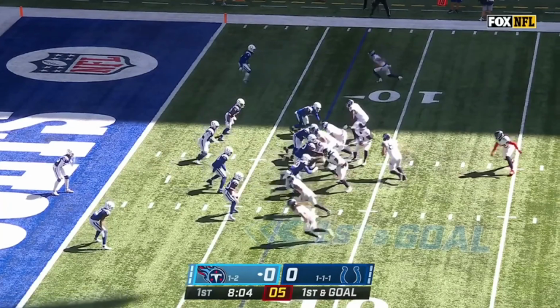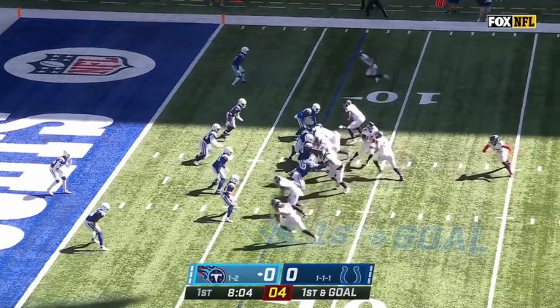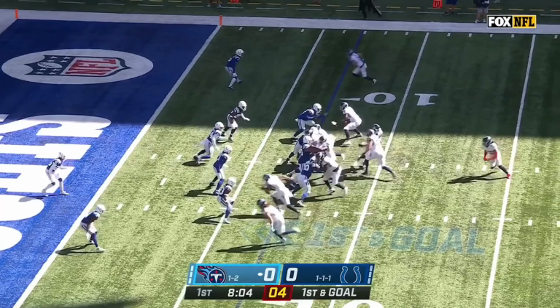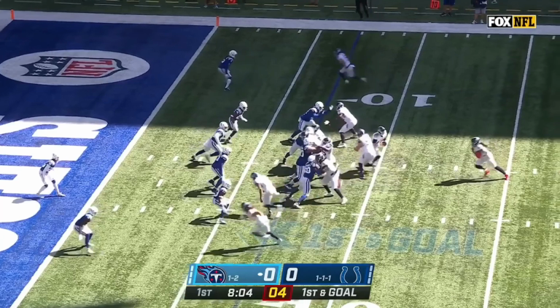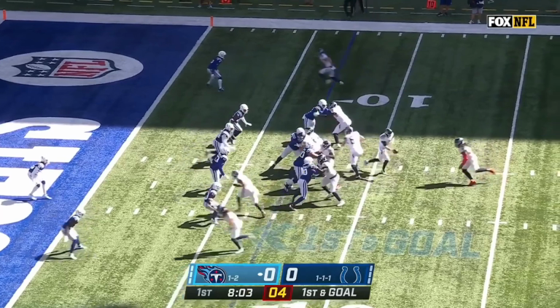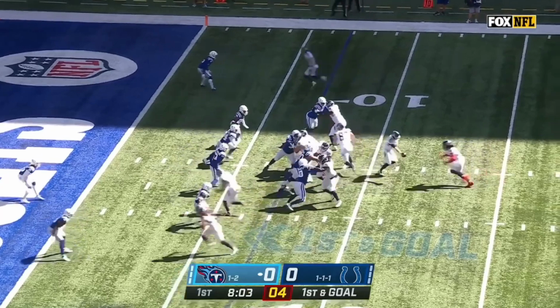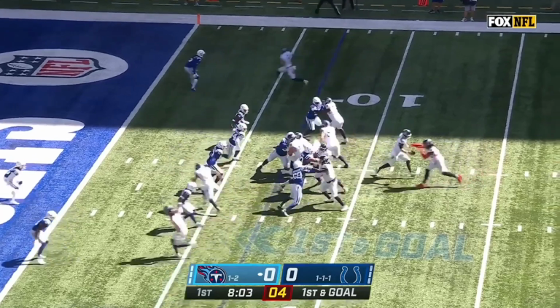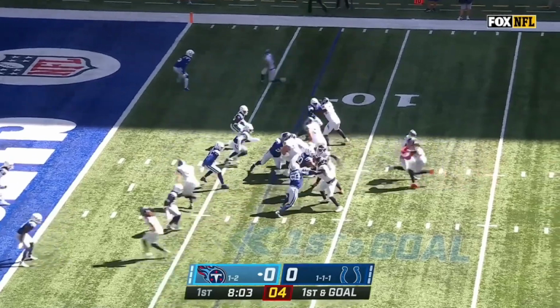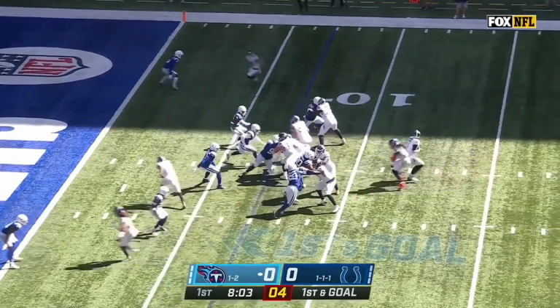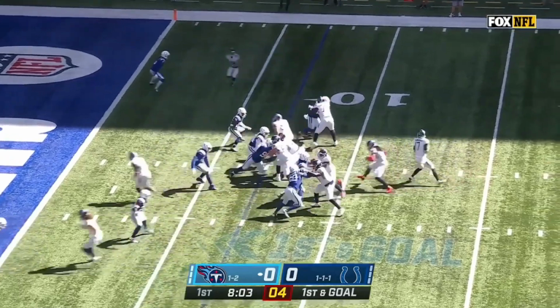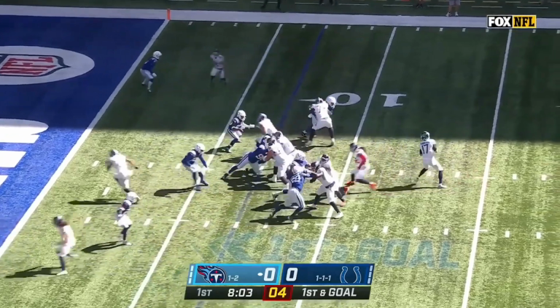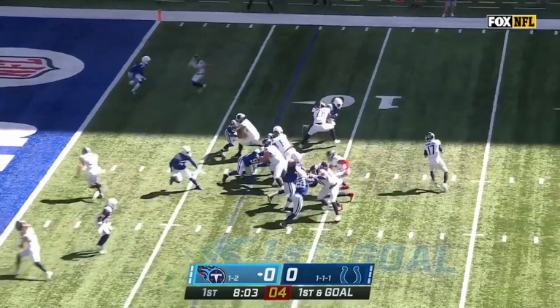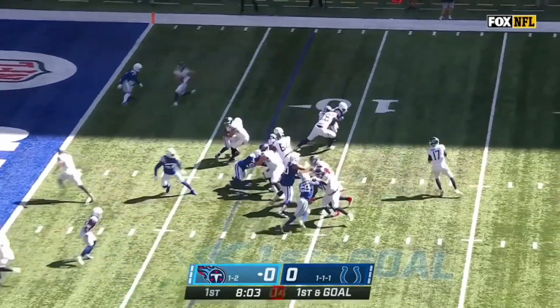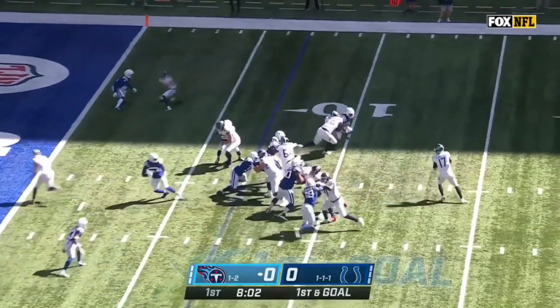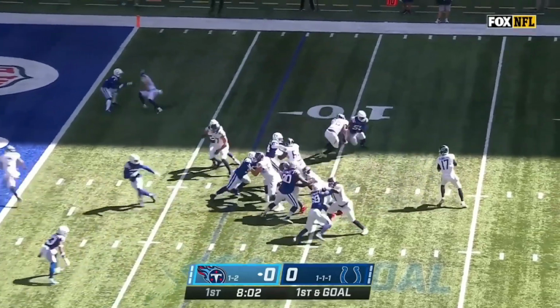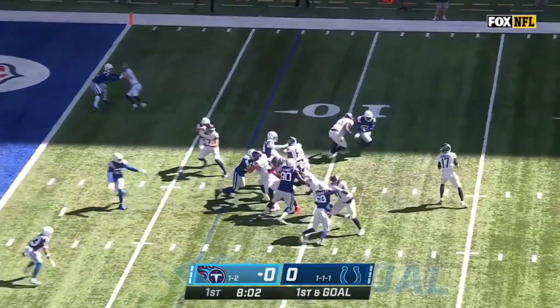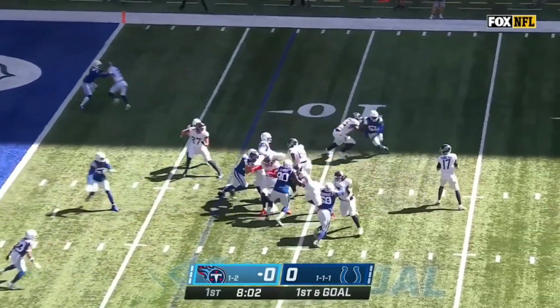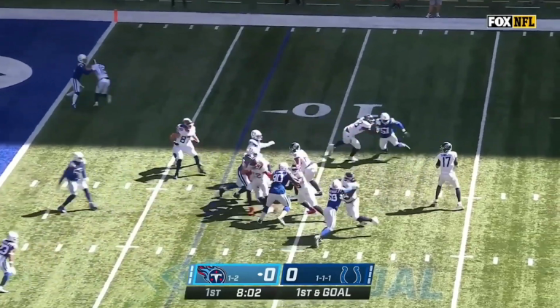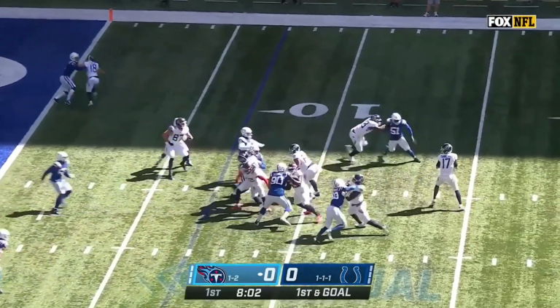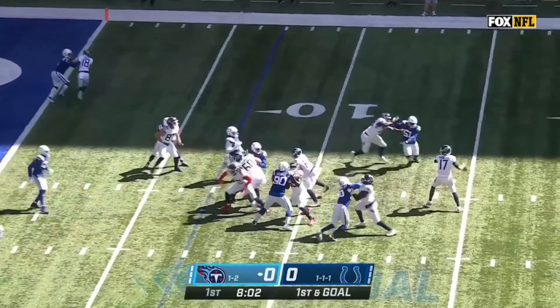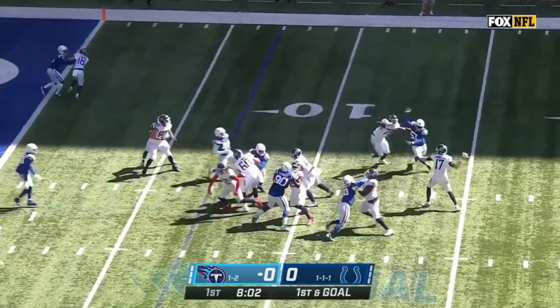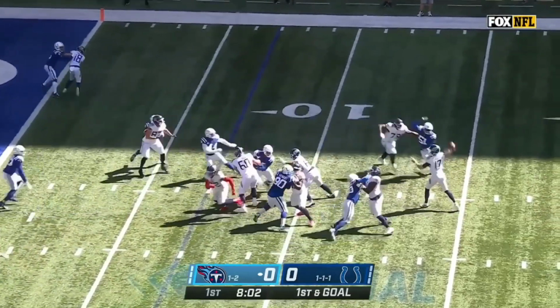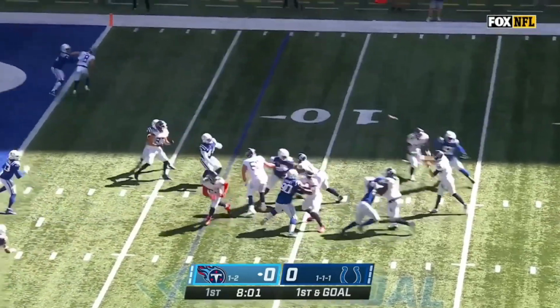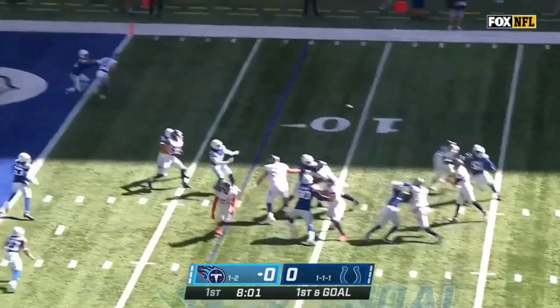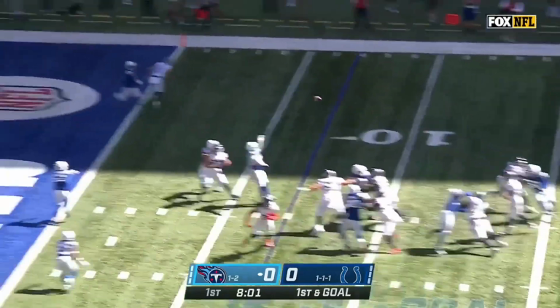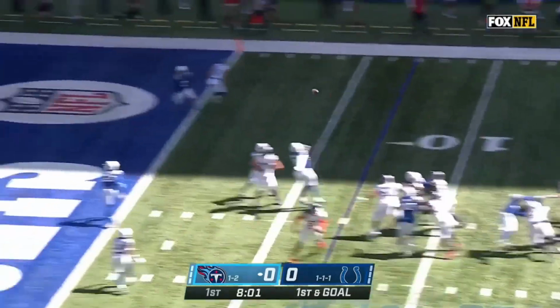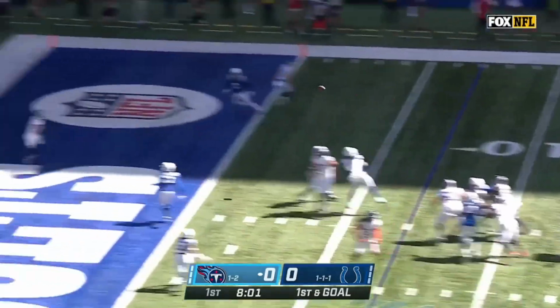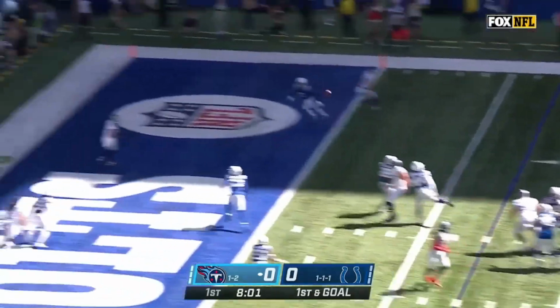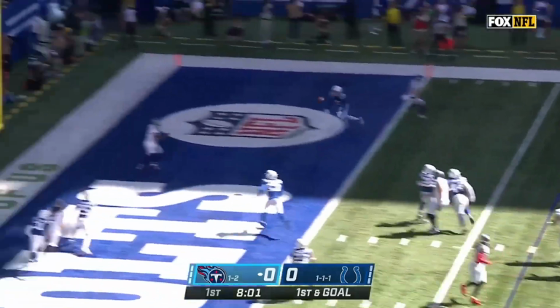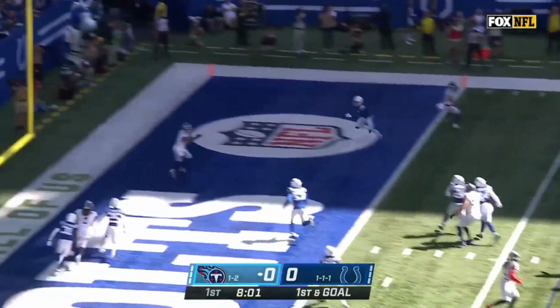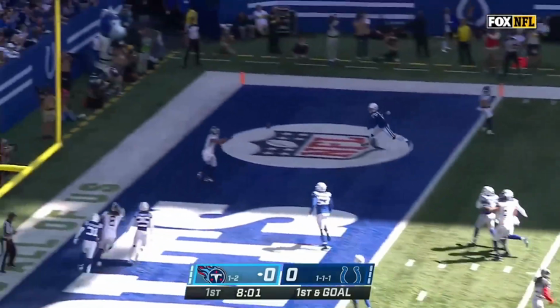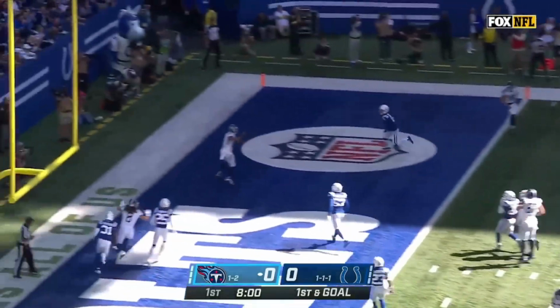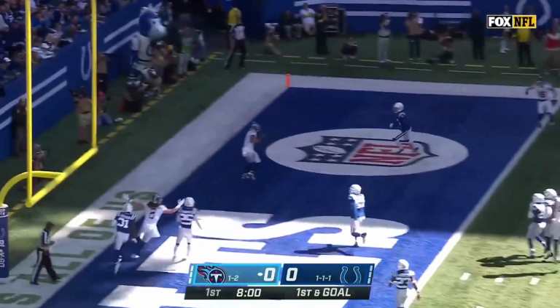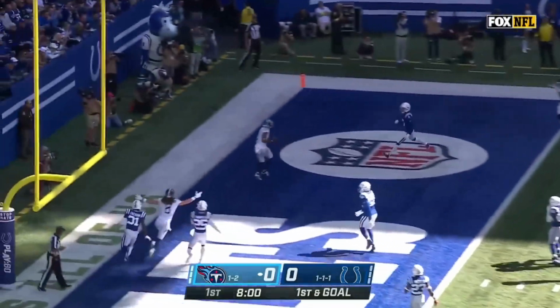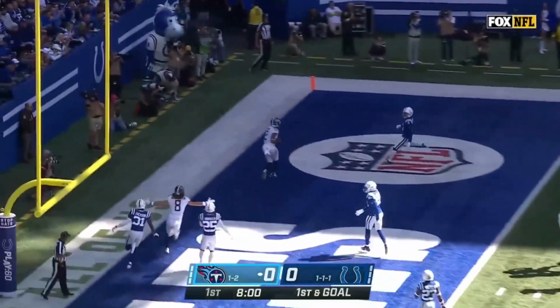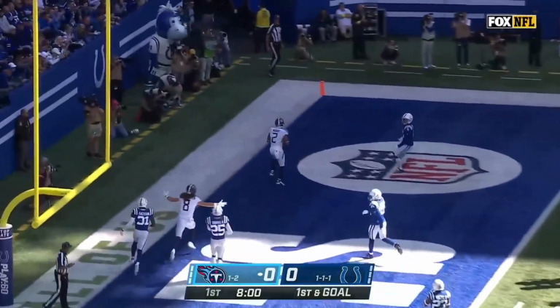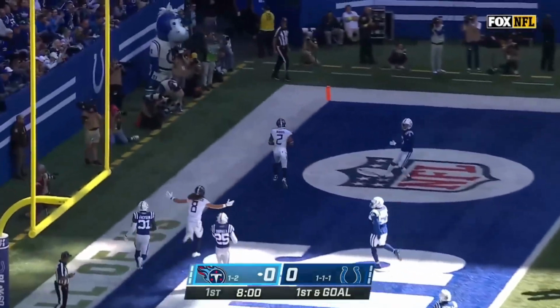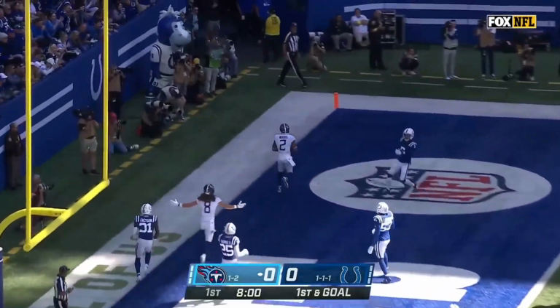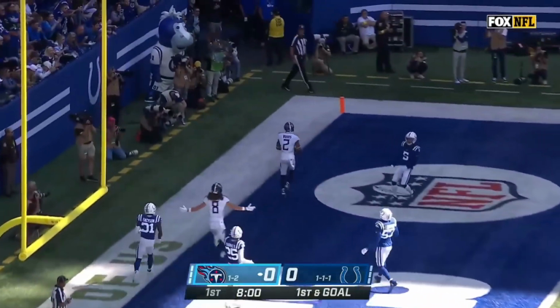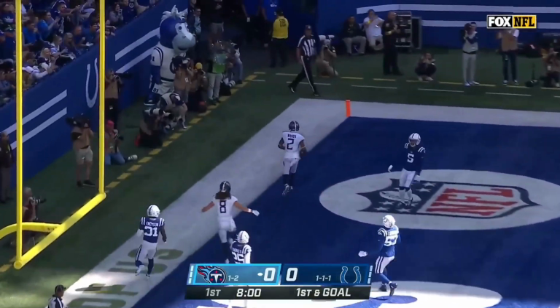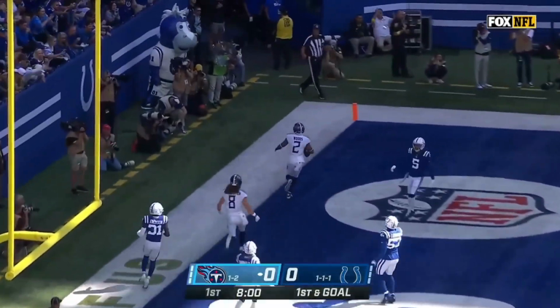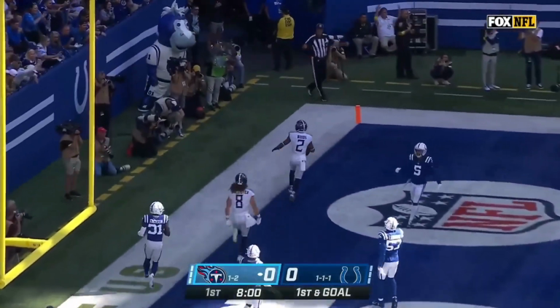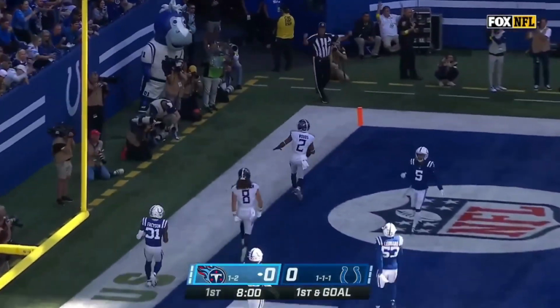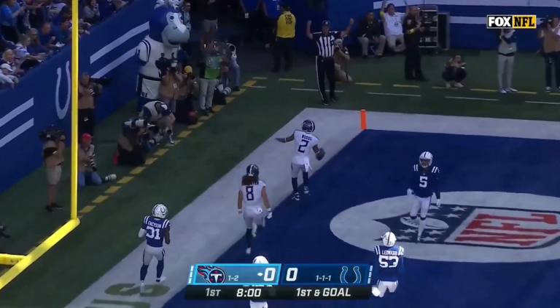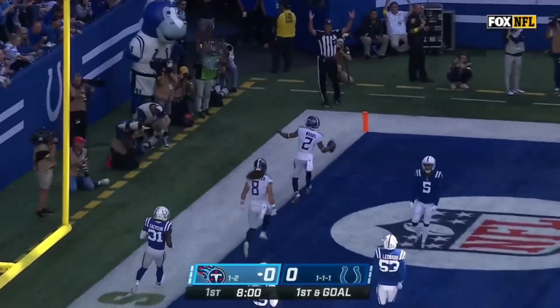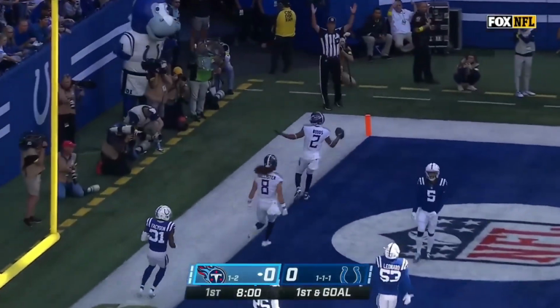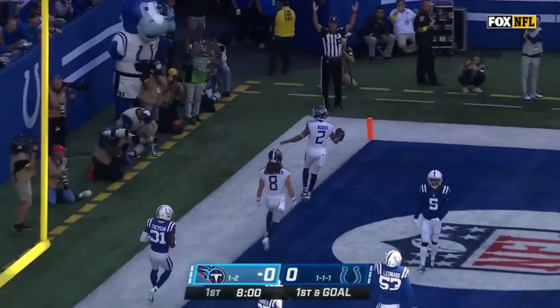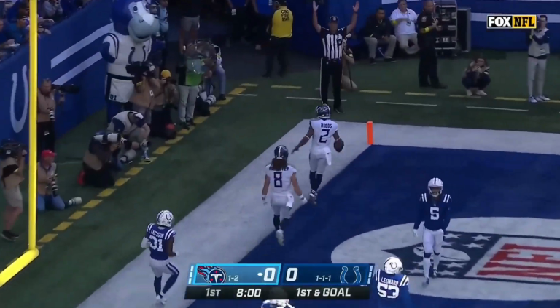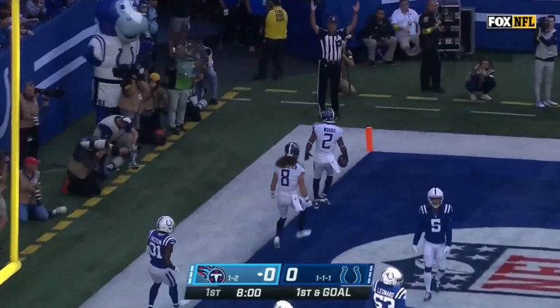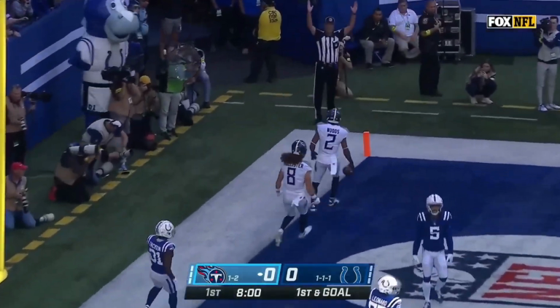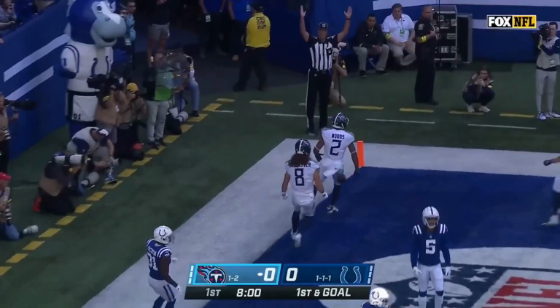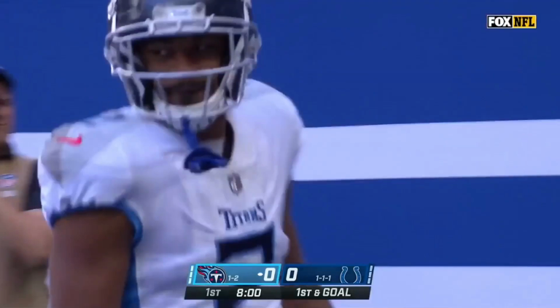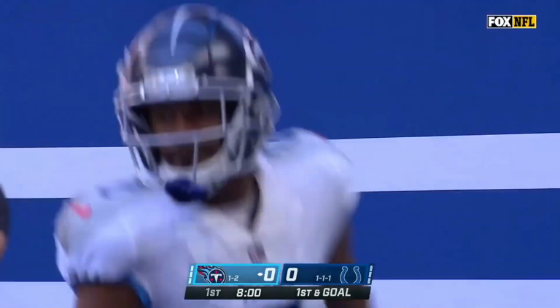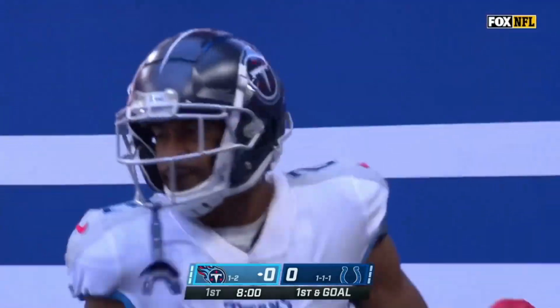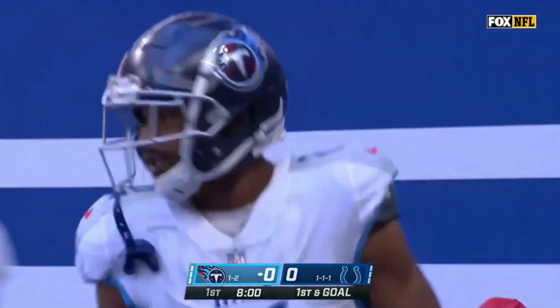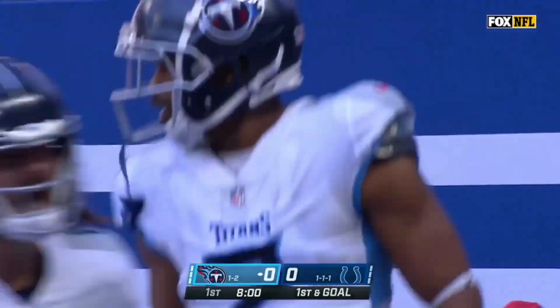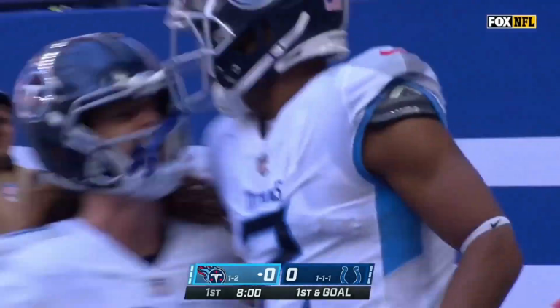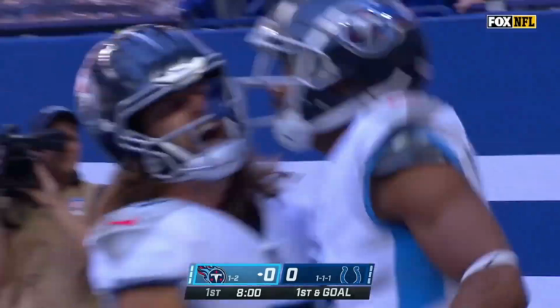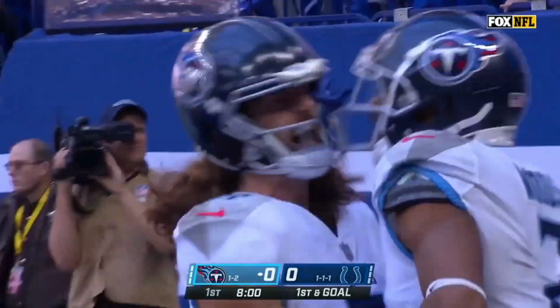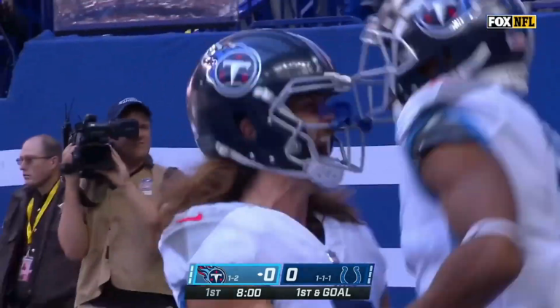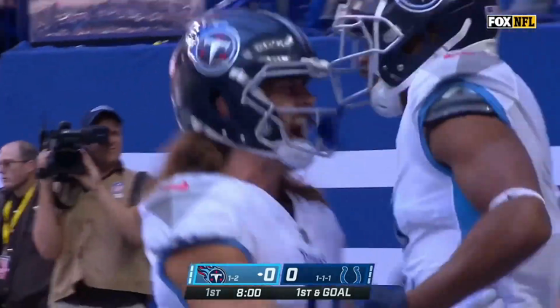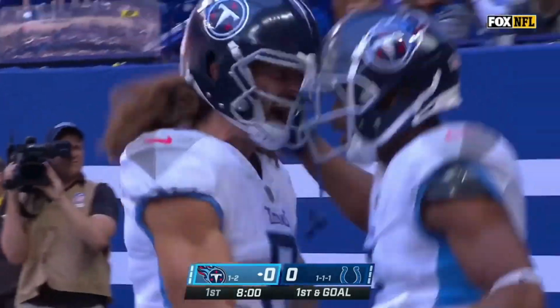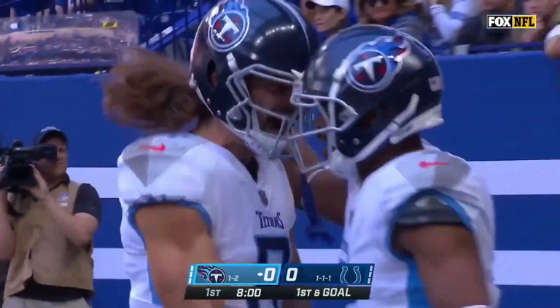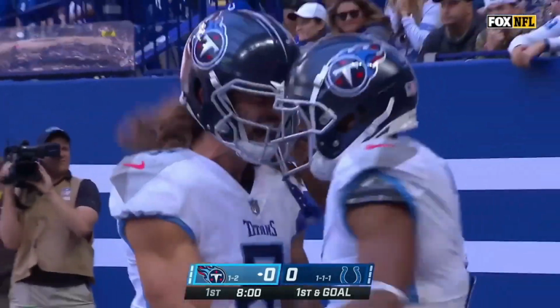This is Derrick Henry territory — he gets the play-action fake! Tannehill's got a wide-open Robert Woods for a go-ahead touchdown!